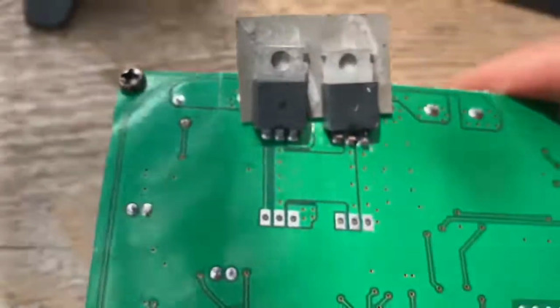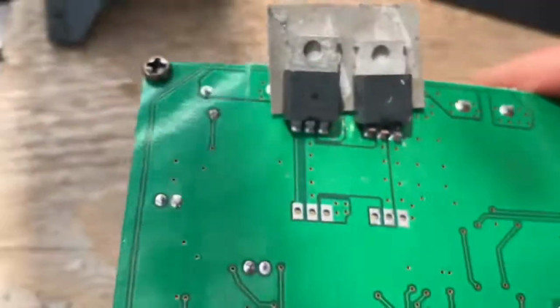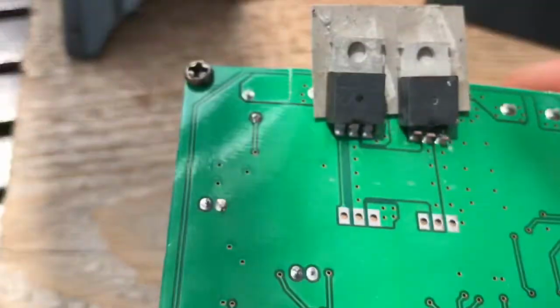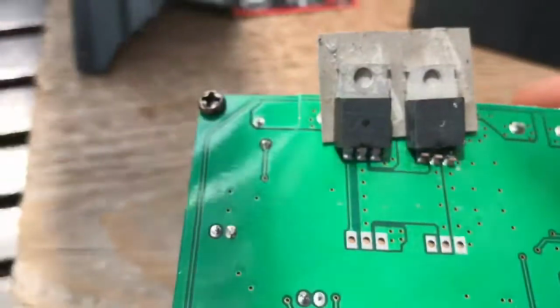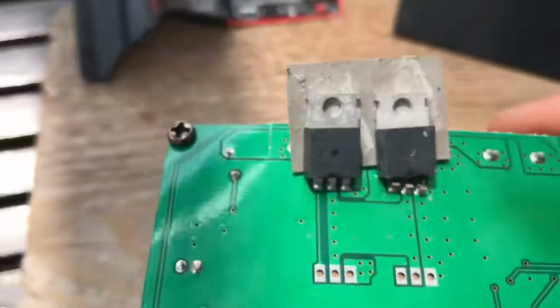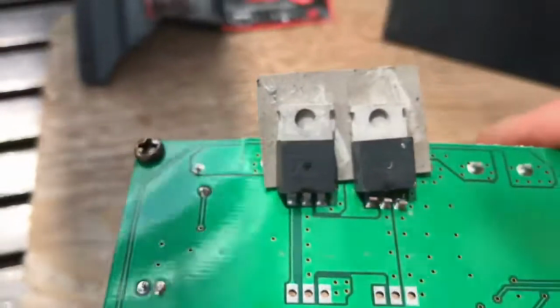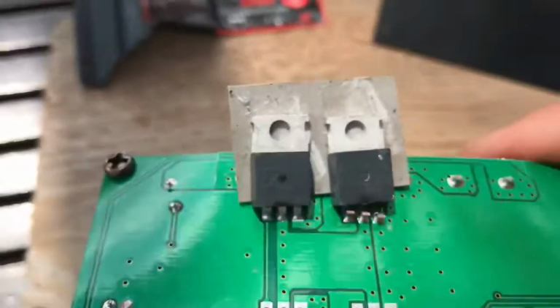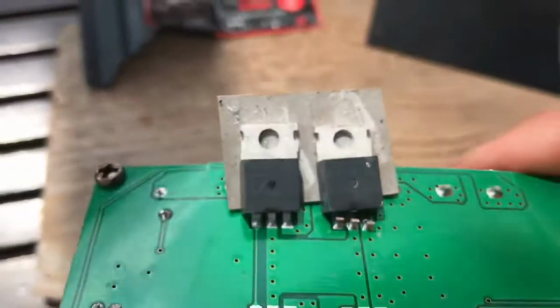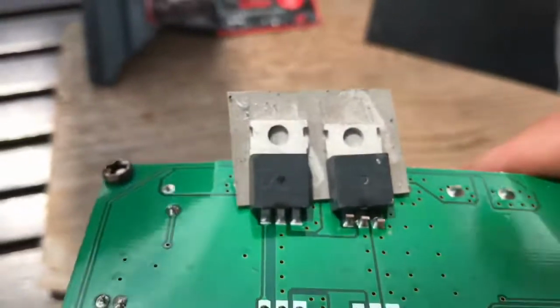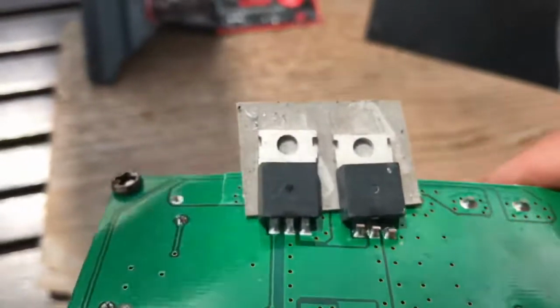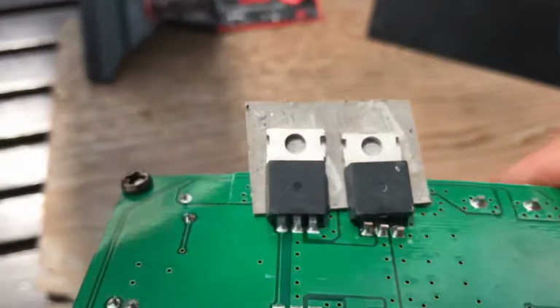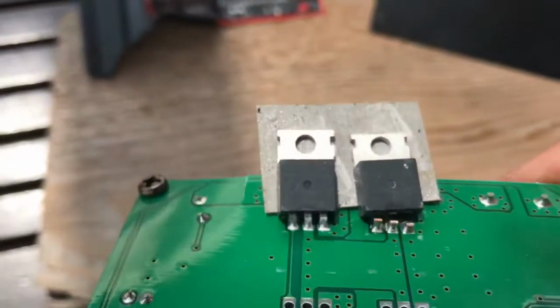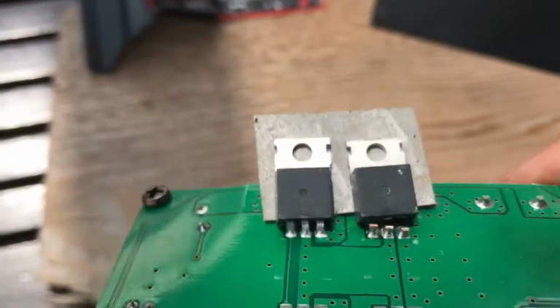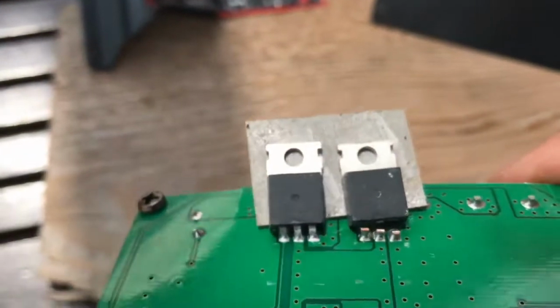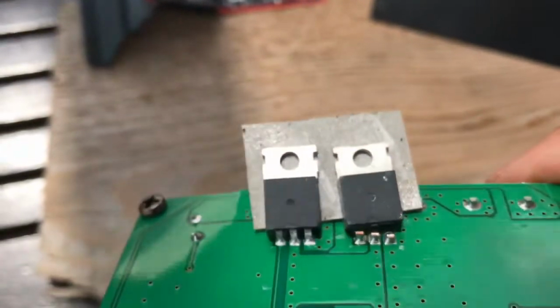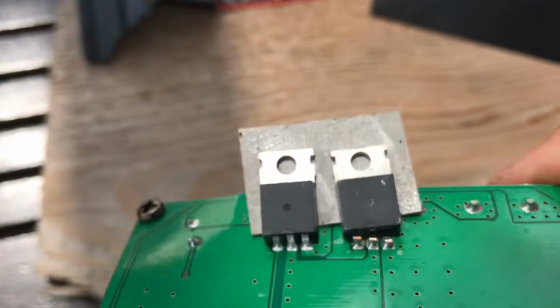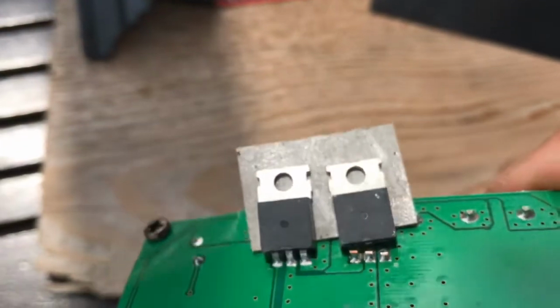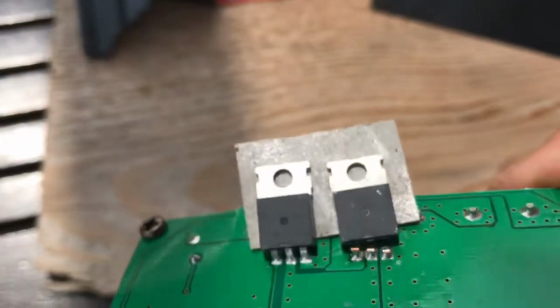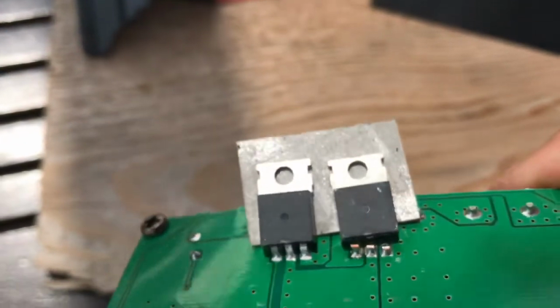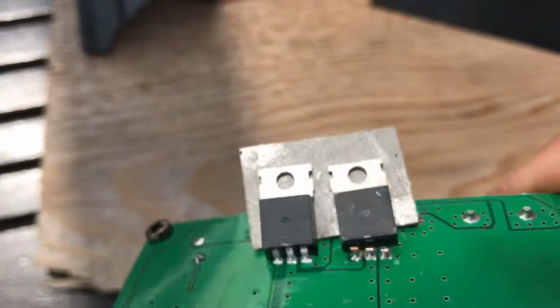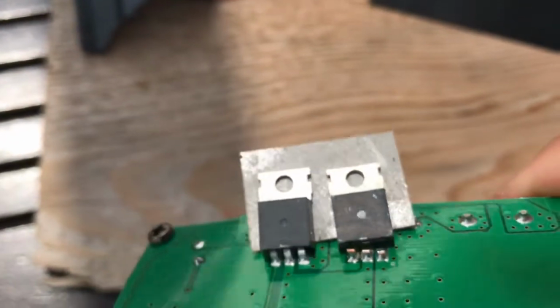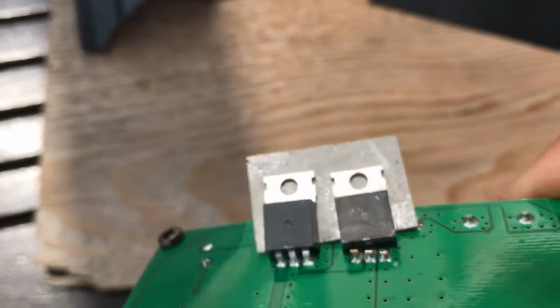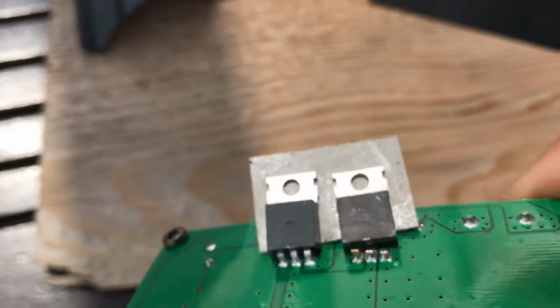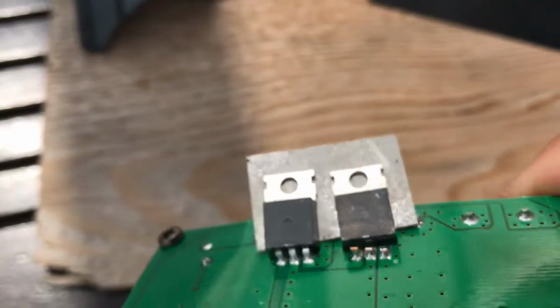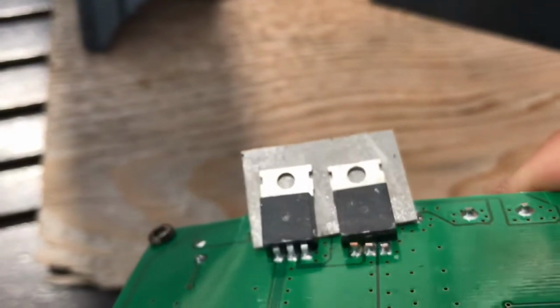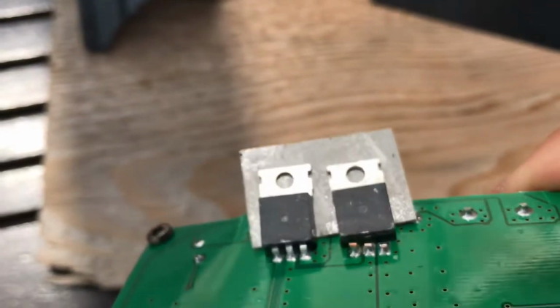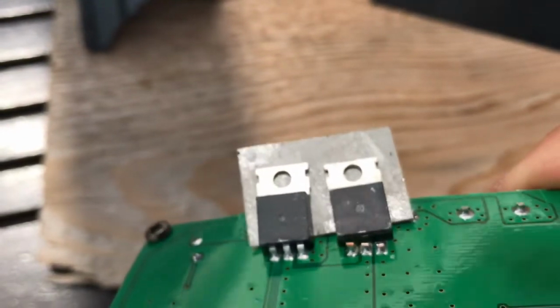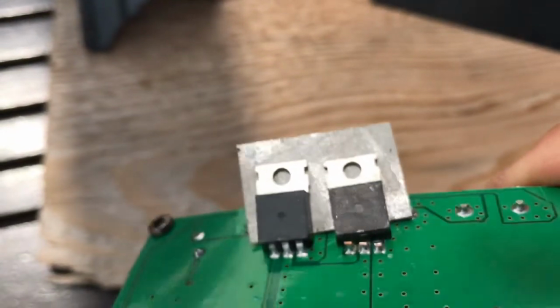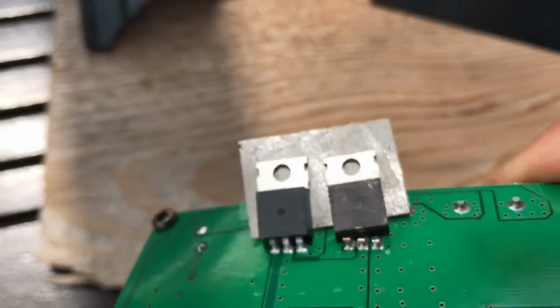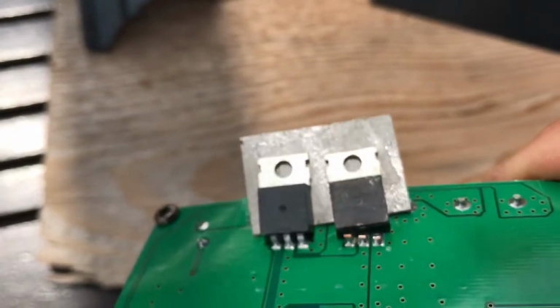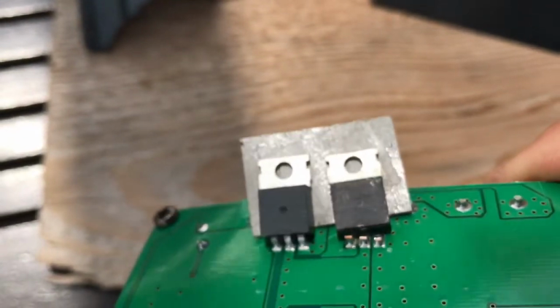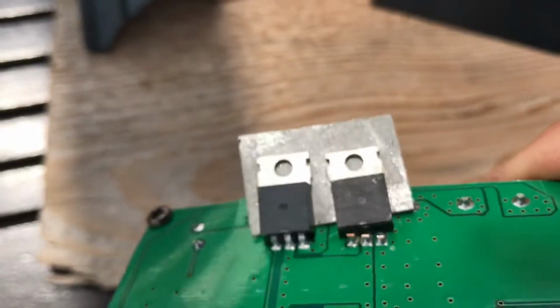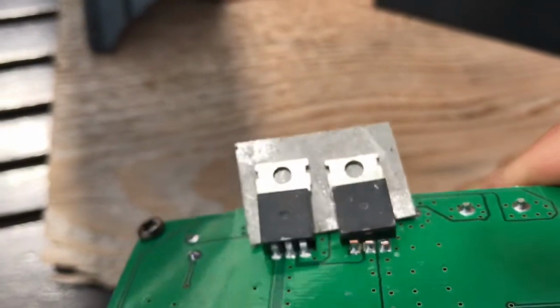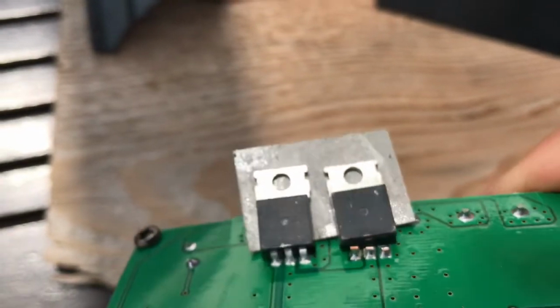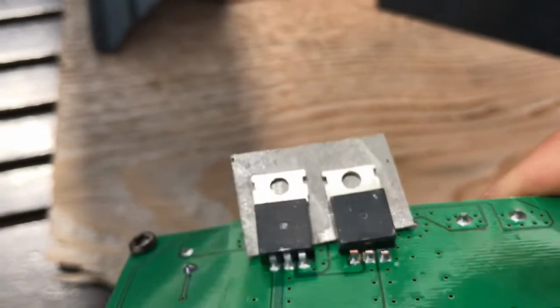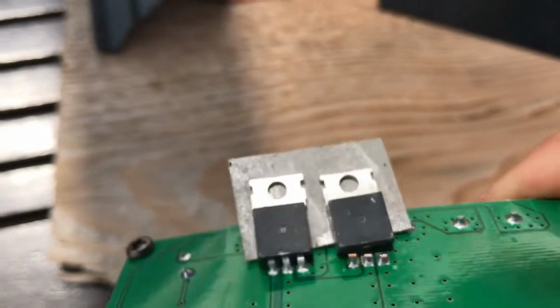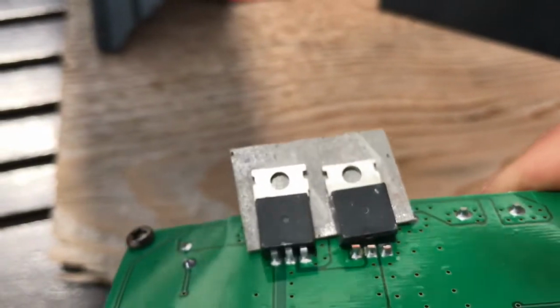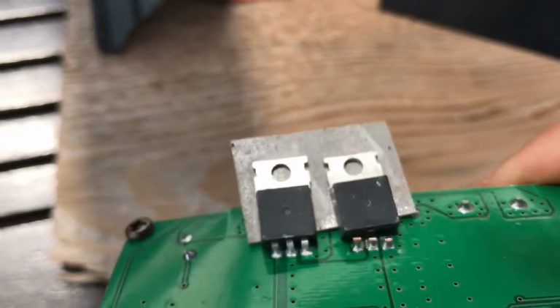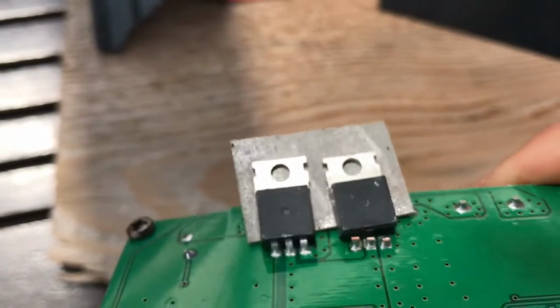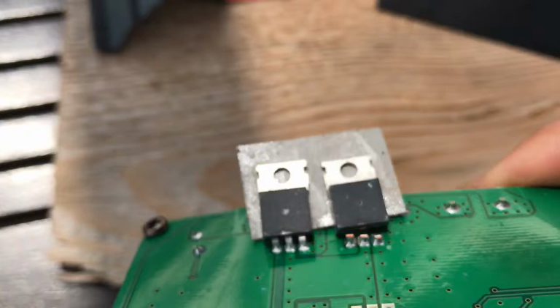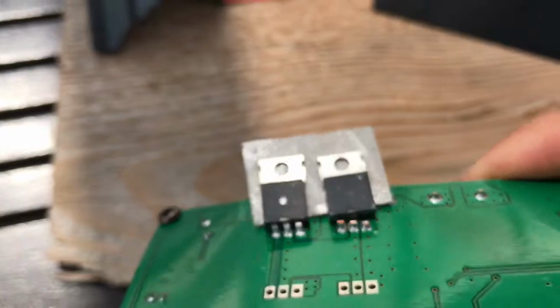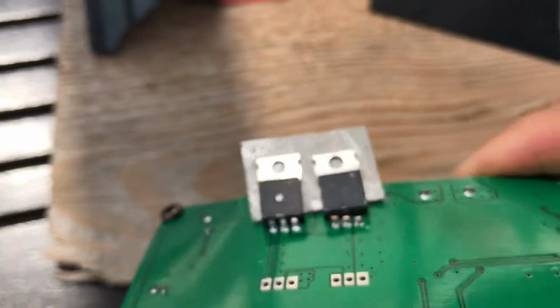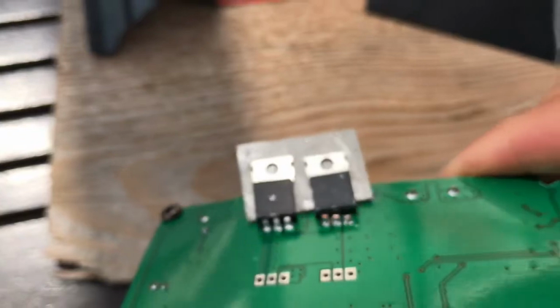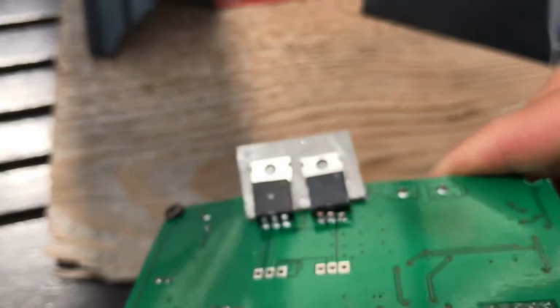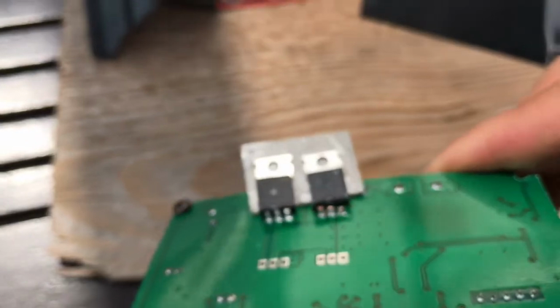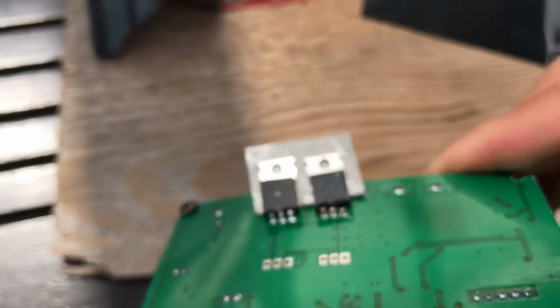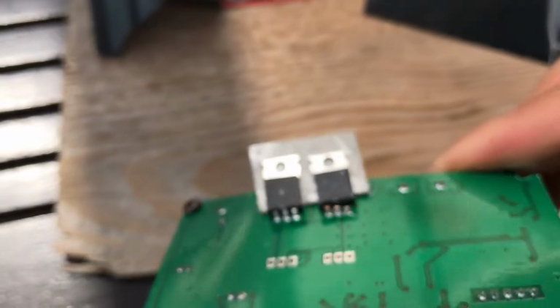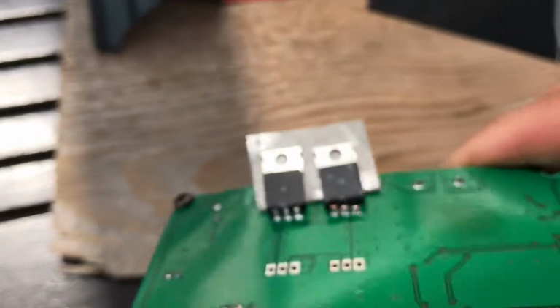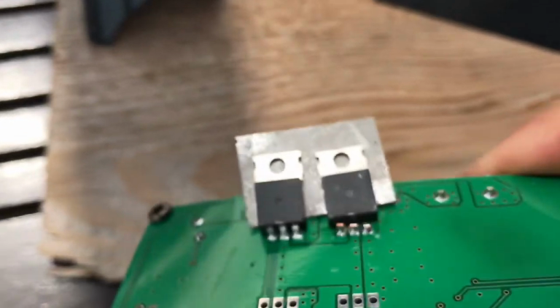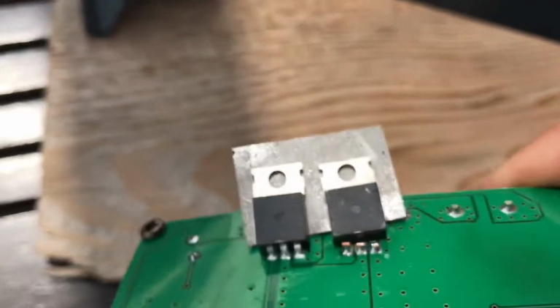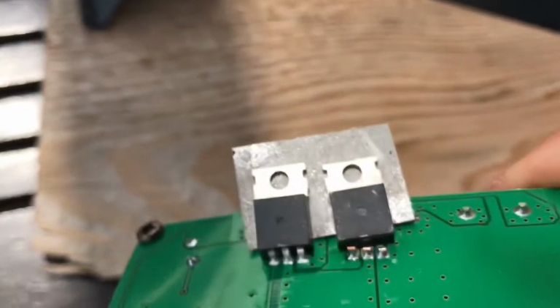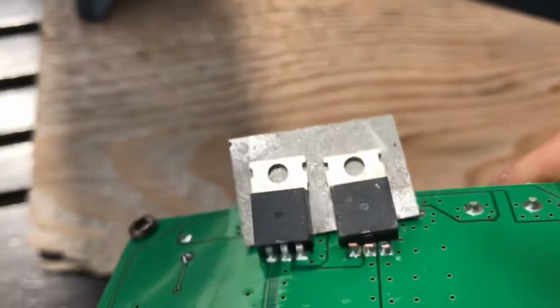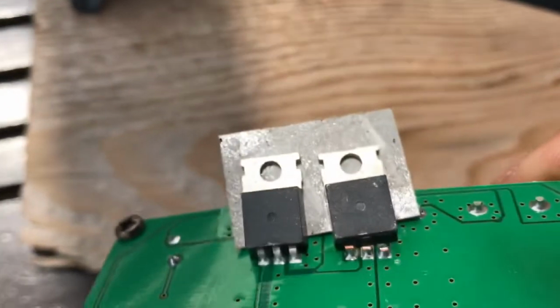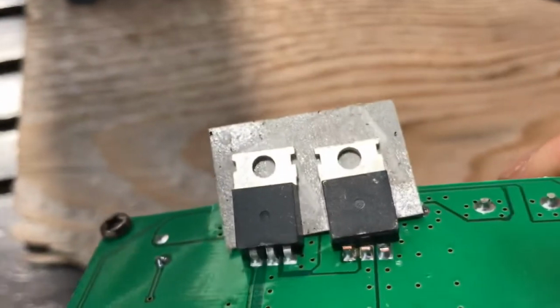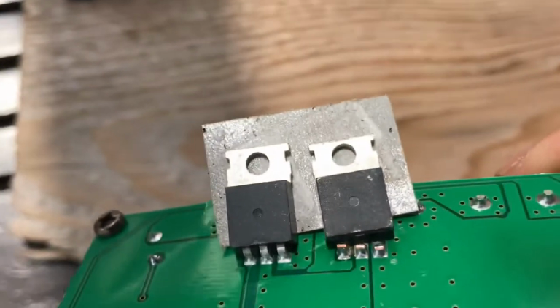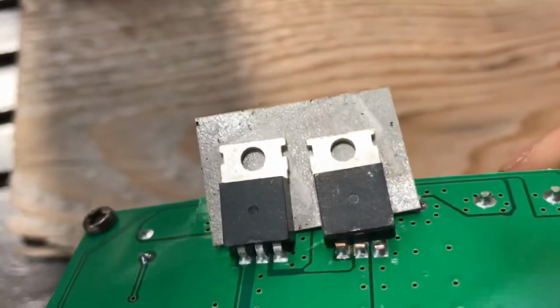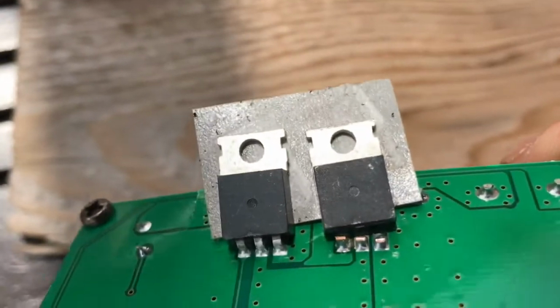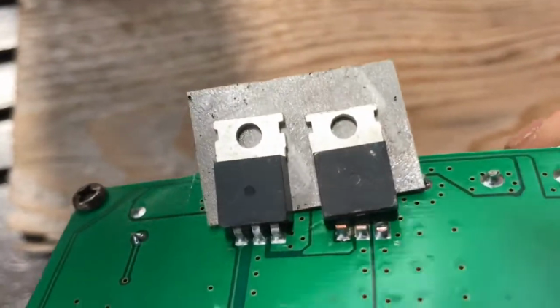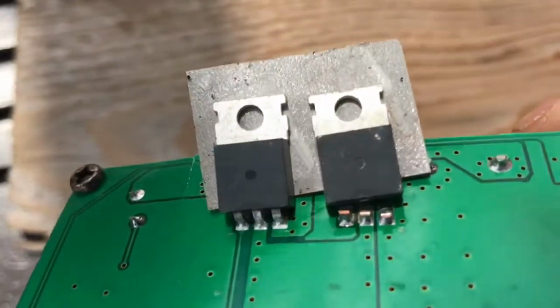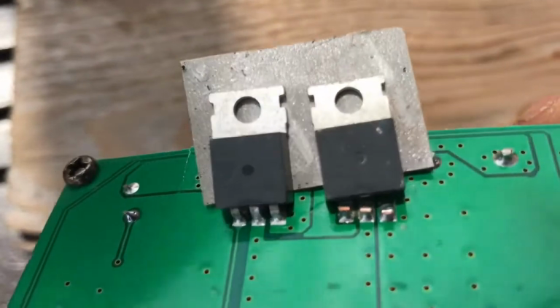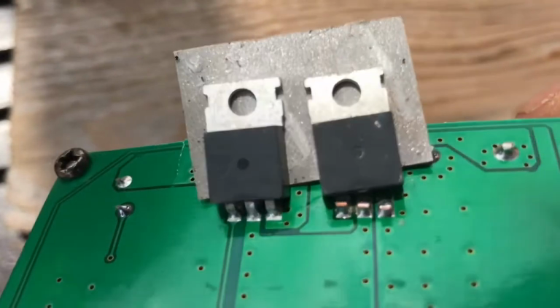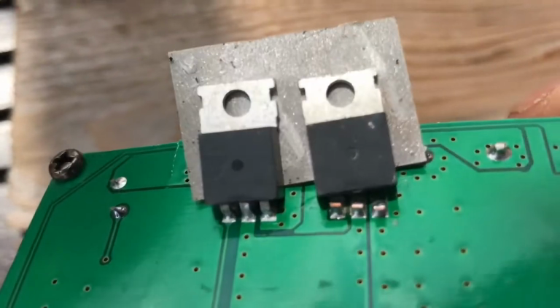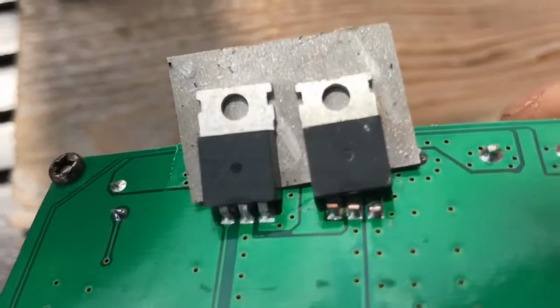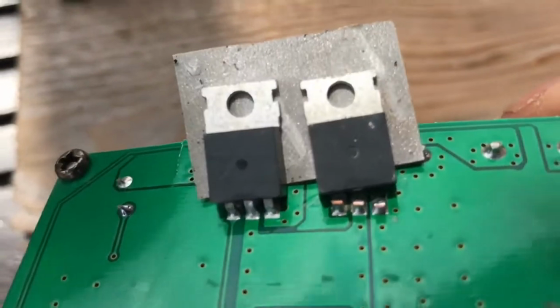These MOSFETs seem to be unmarked, so I can't really tell you what kind they are. They just have no markings on them whatsoever.